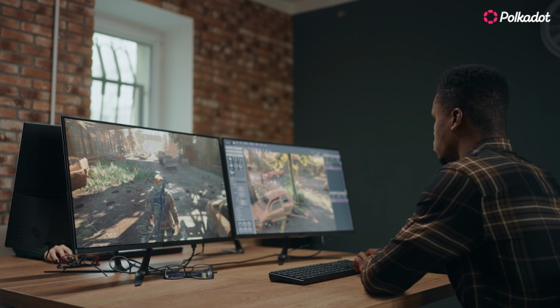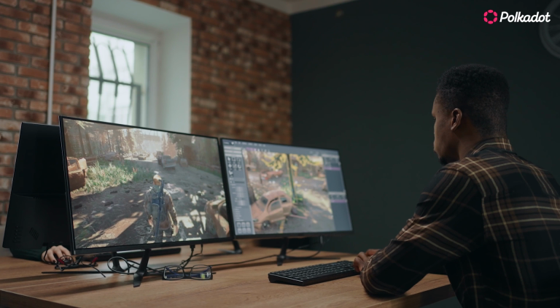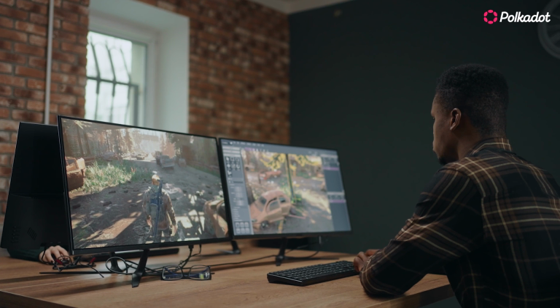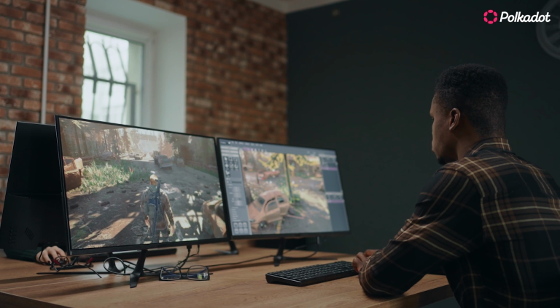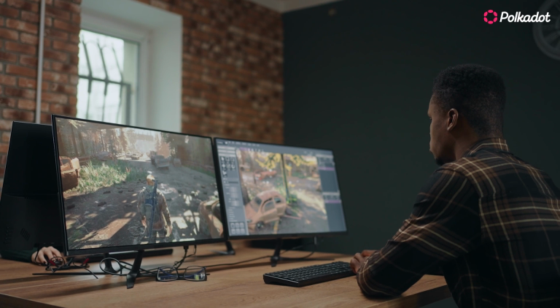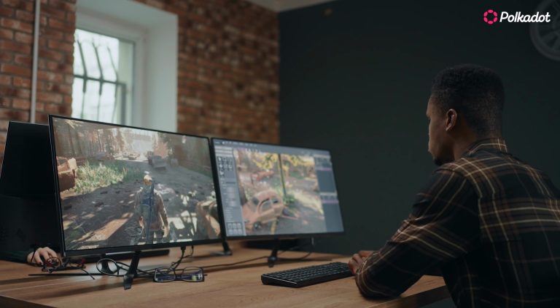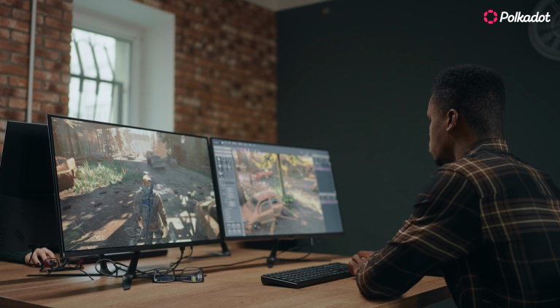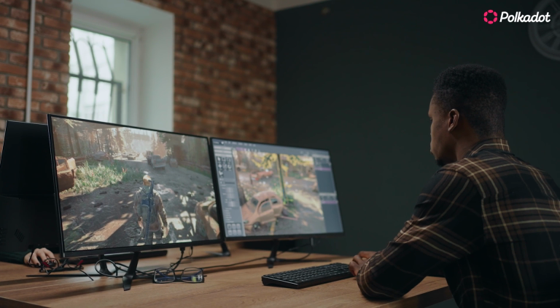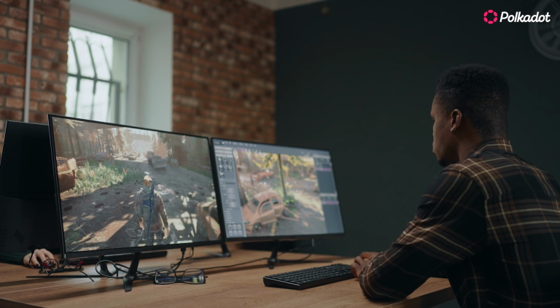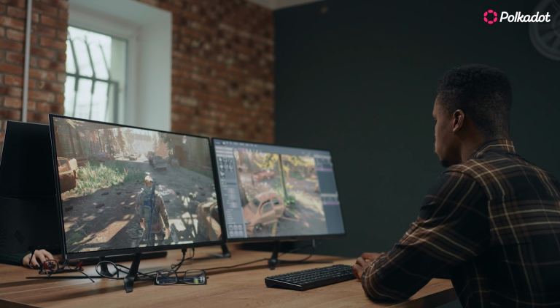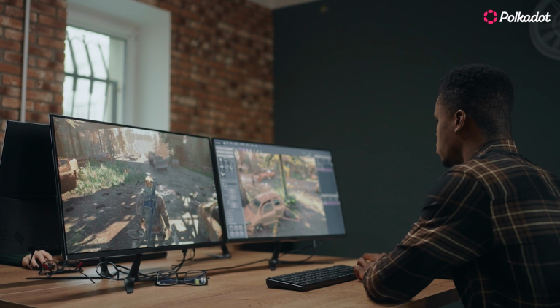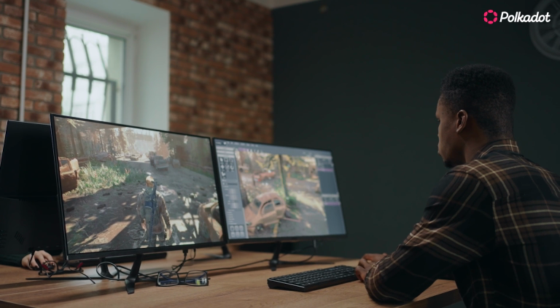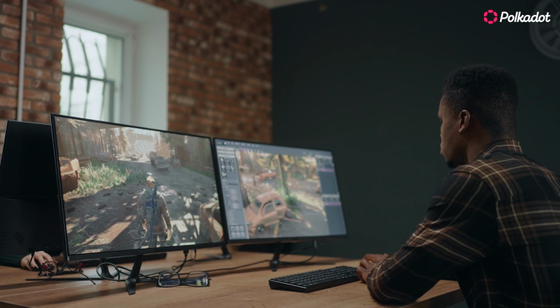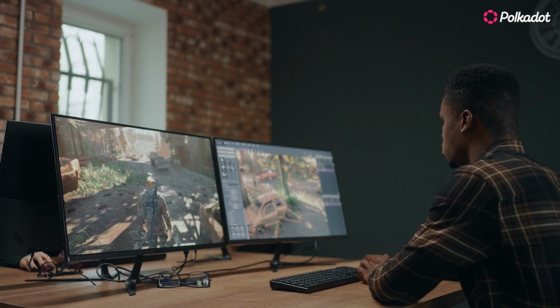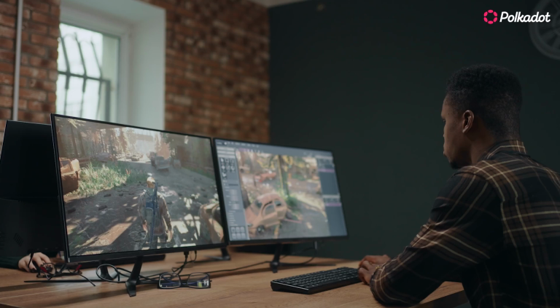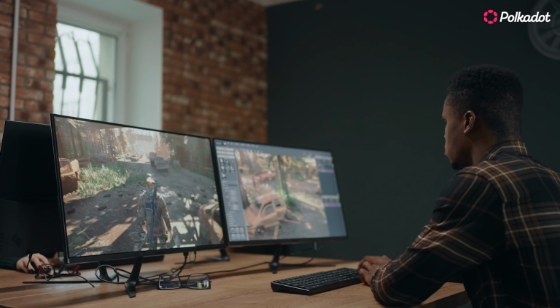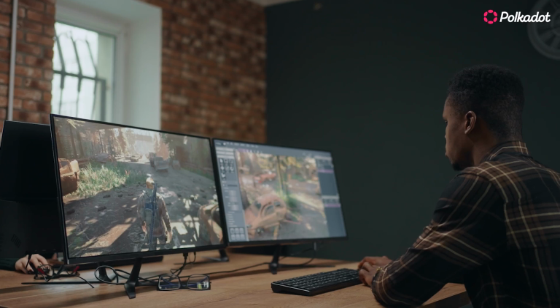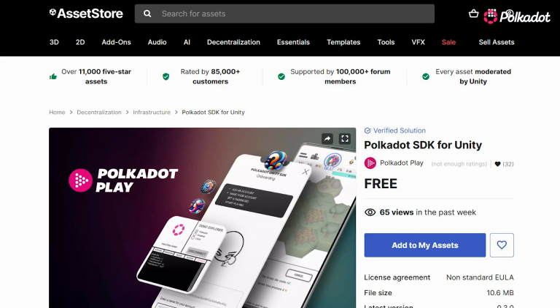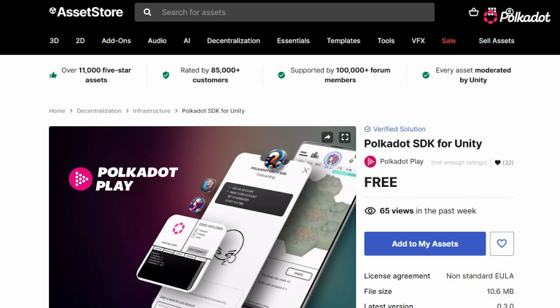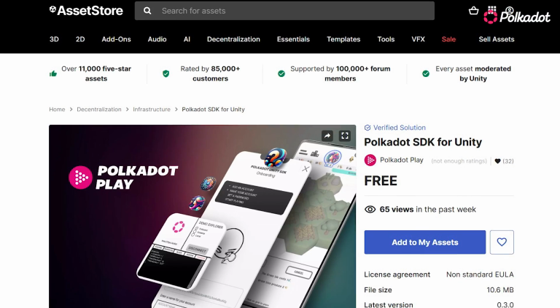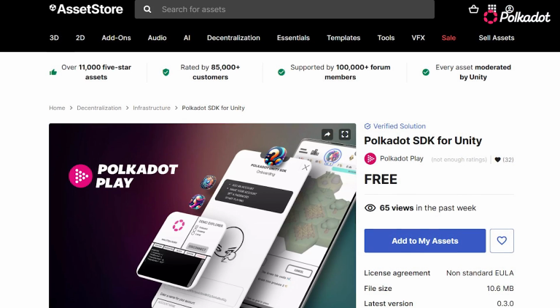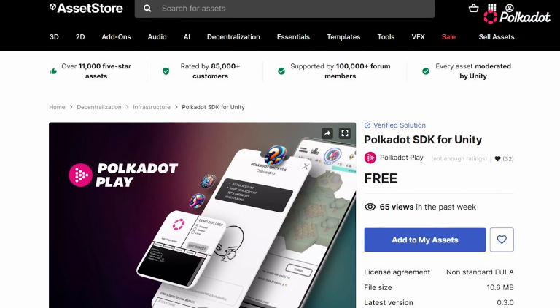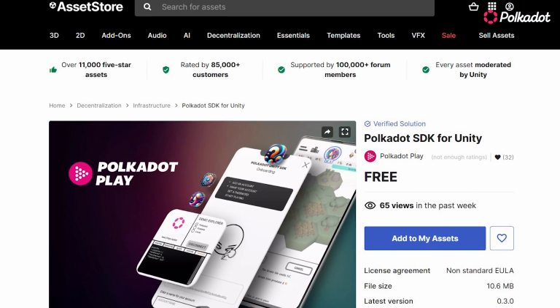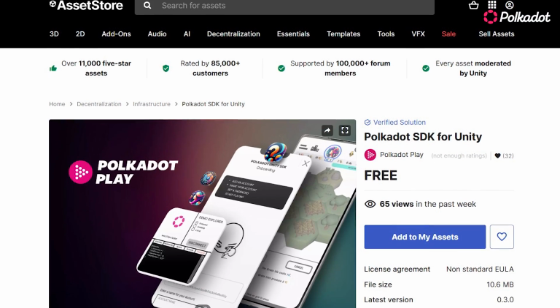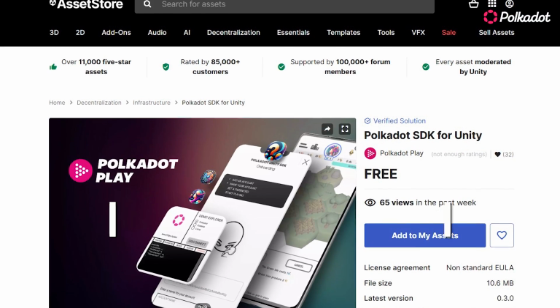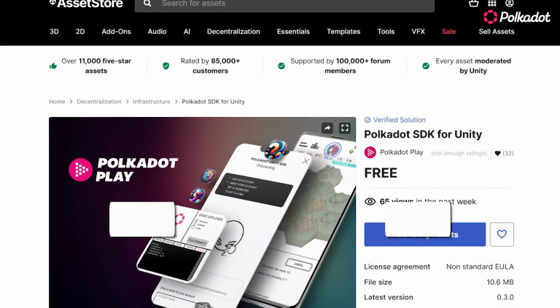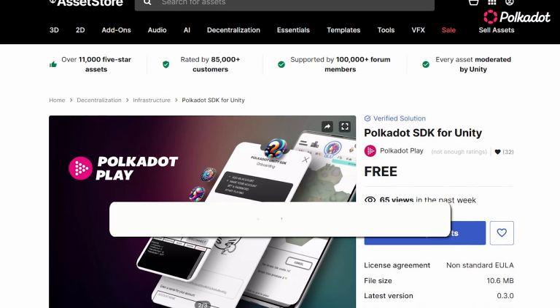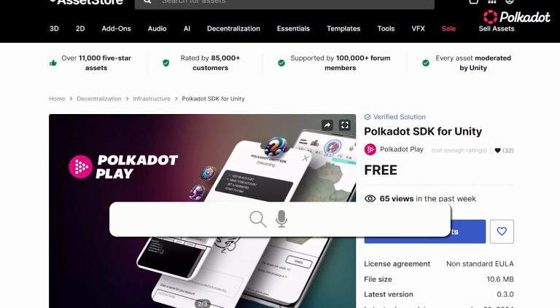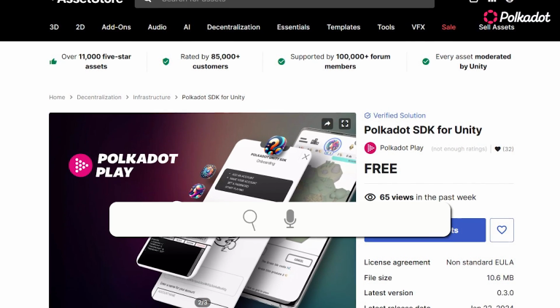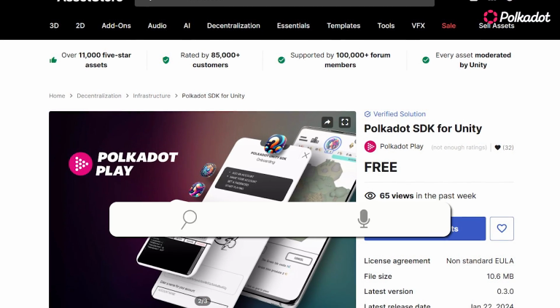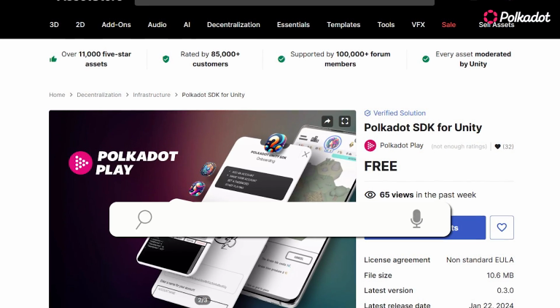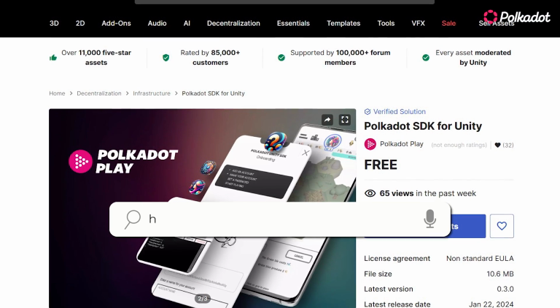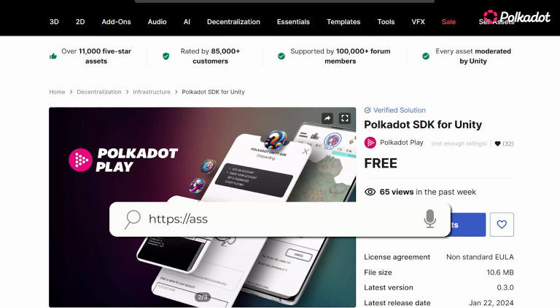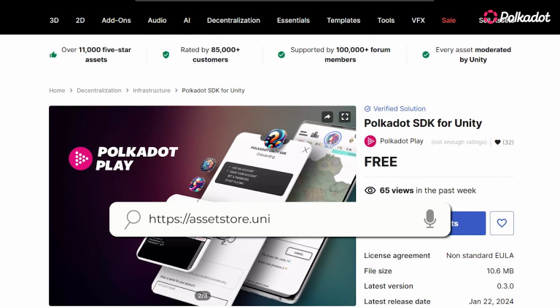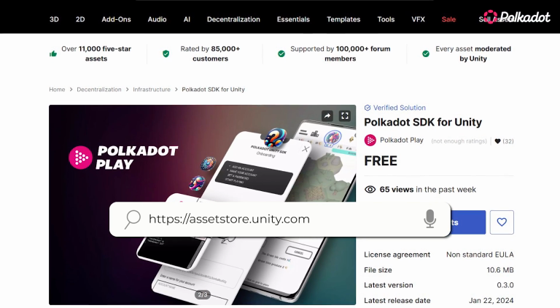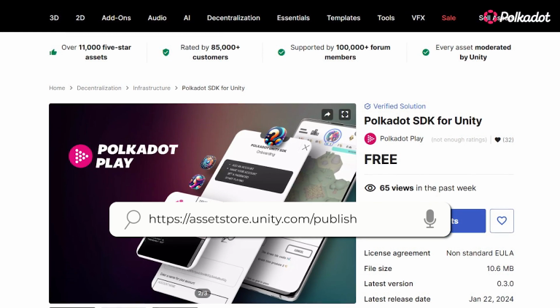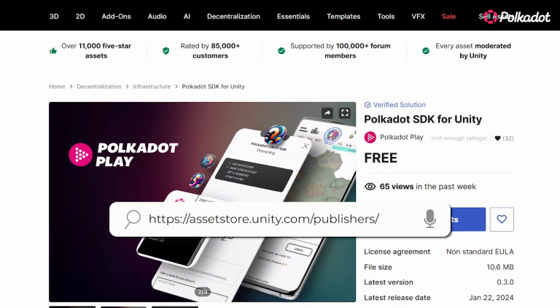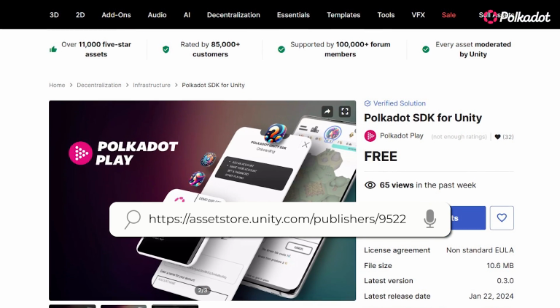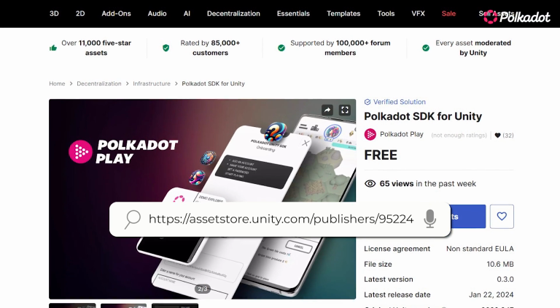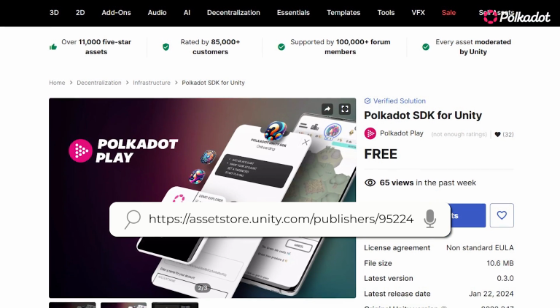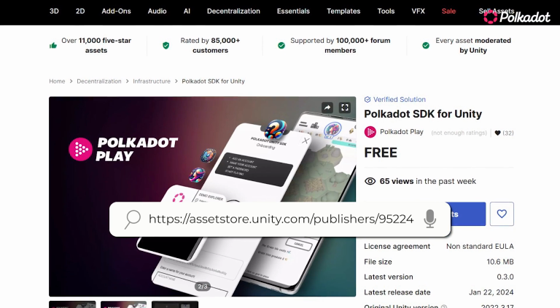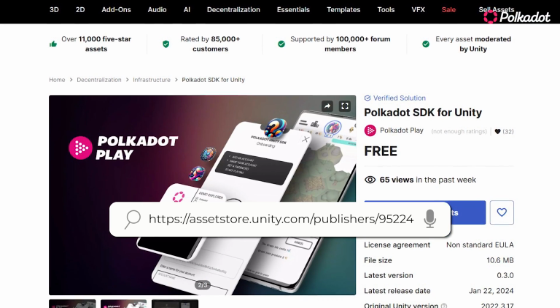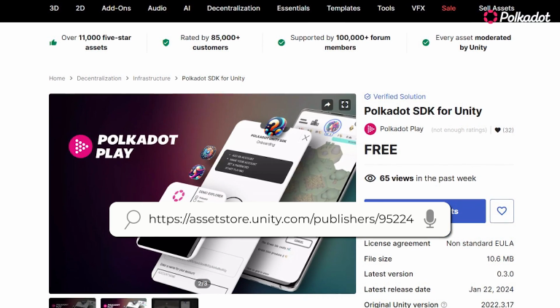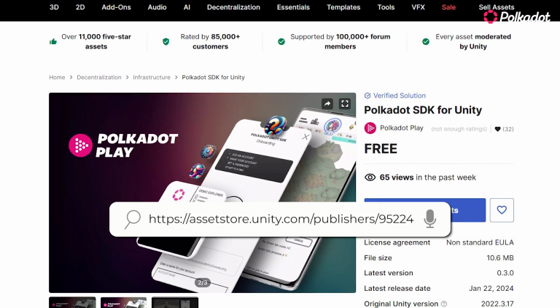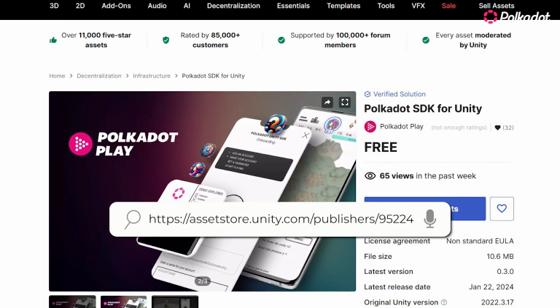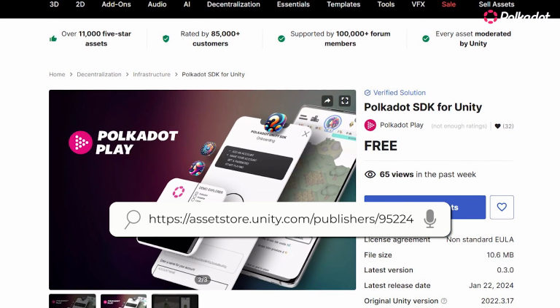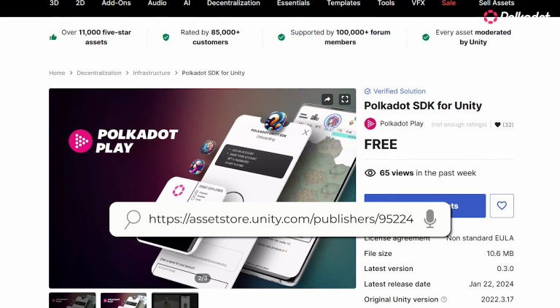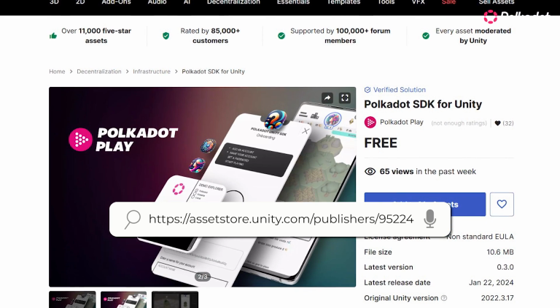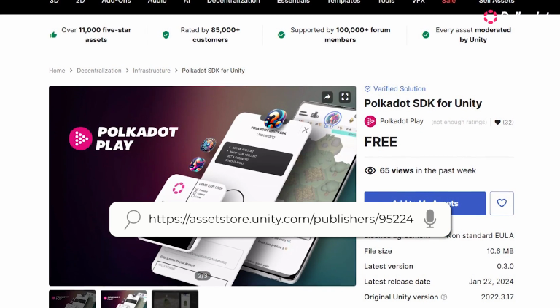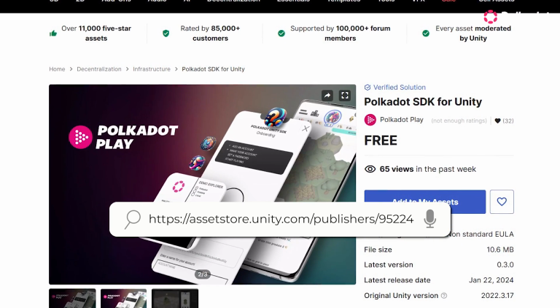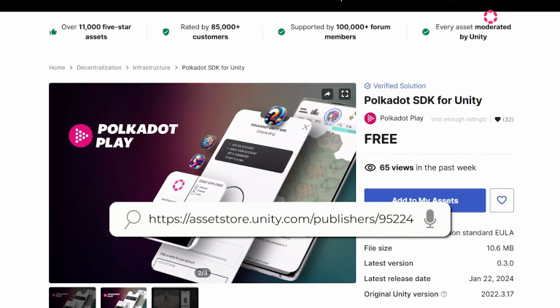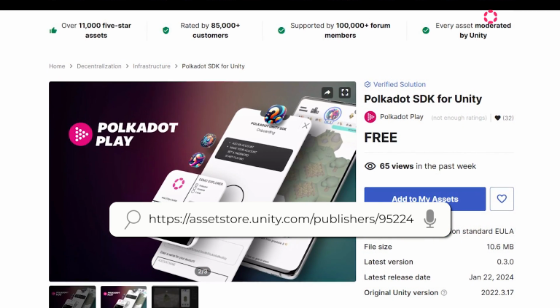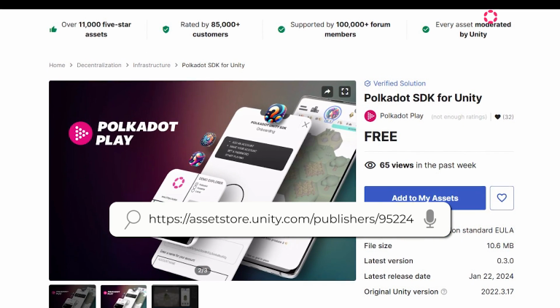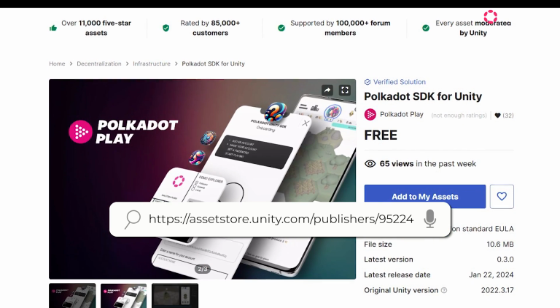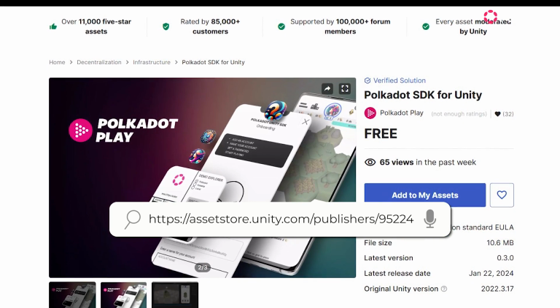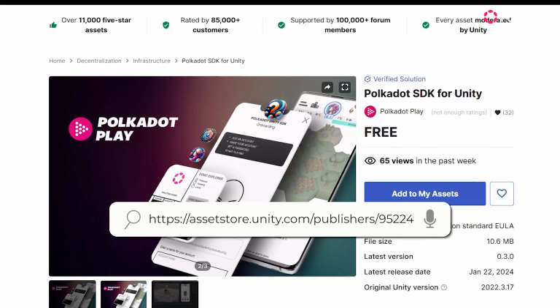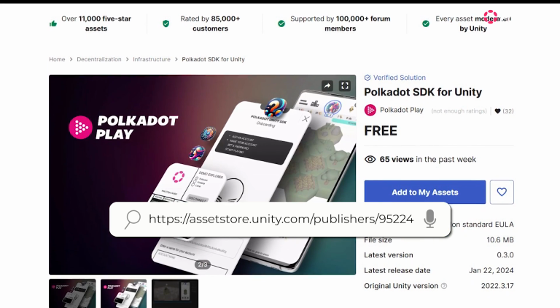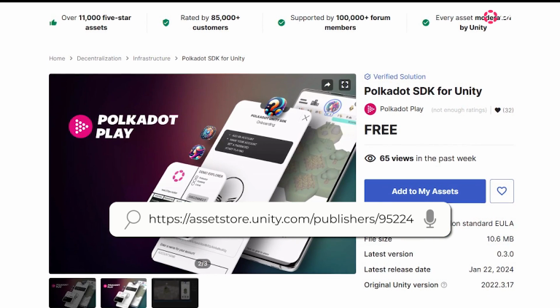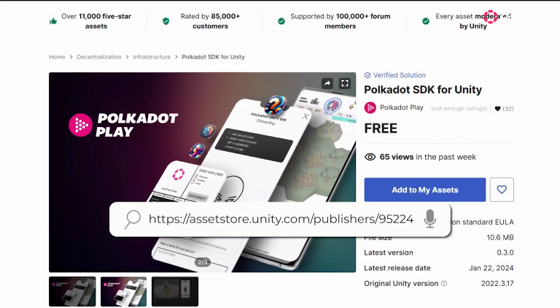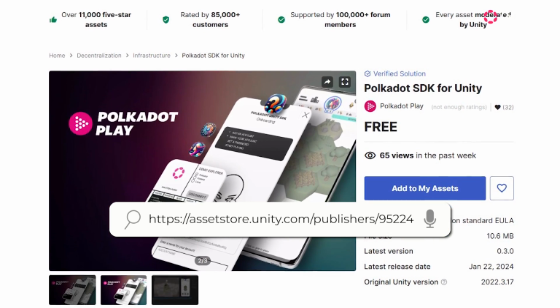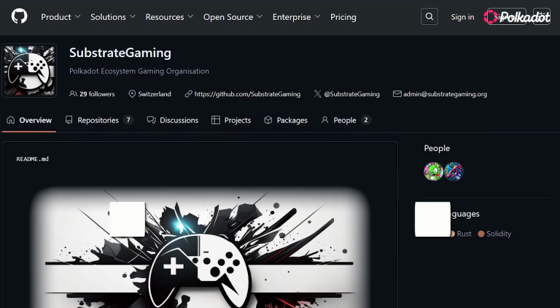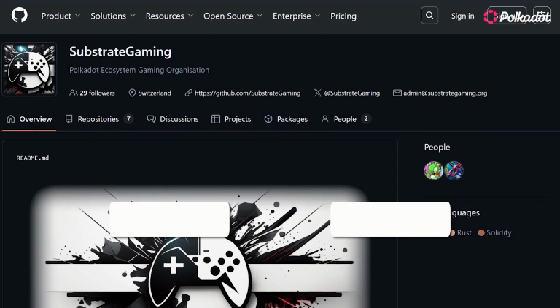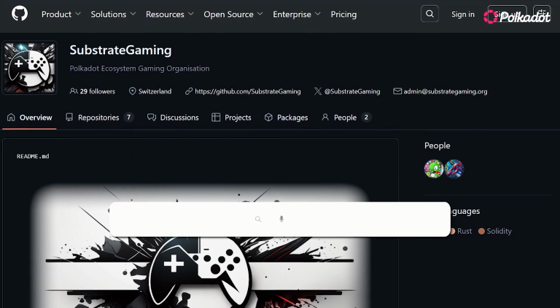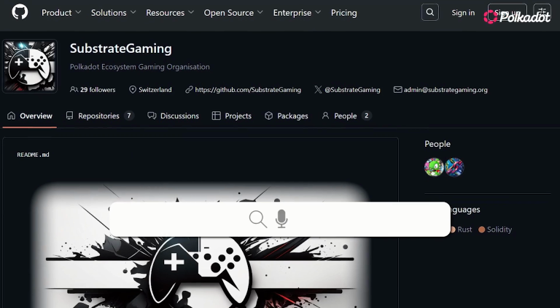So if you want to start building that dream game you've always wanted, you can start here. Download the SDK free from the Unity Asset Store, then you can learn with guides on the GitHub Wiki.